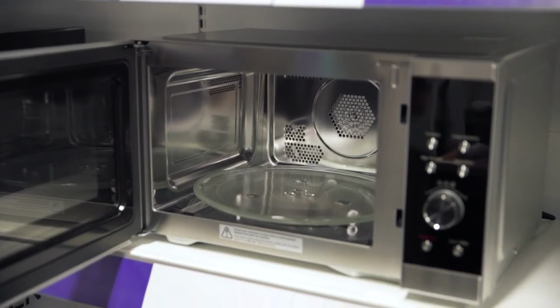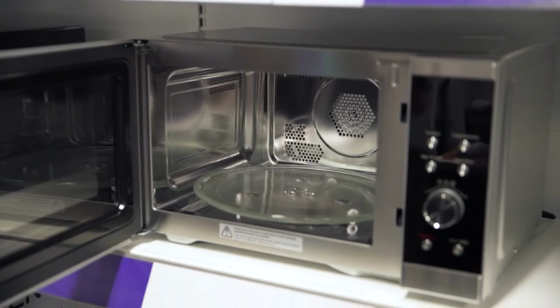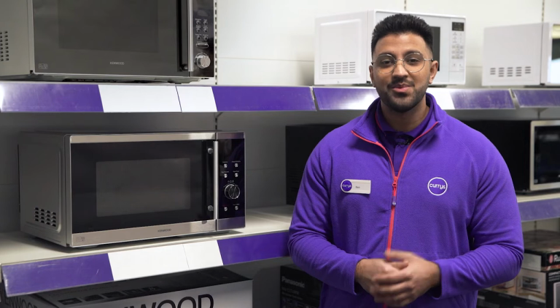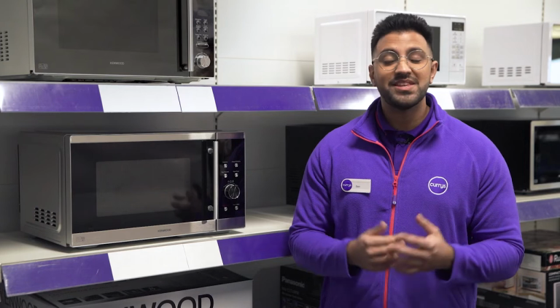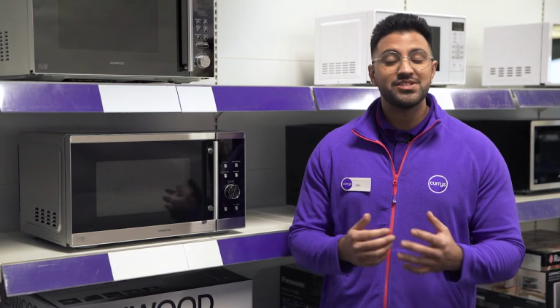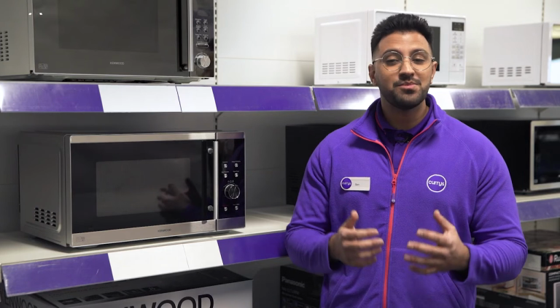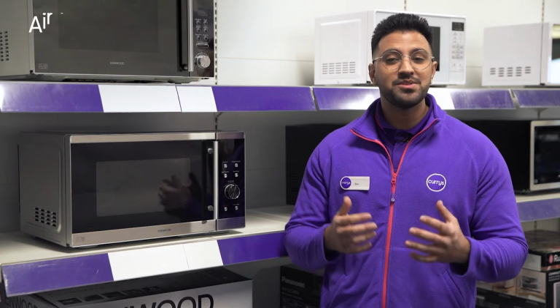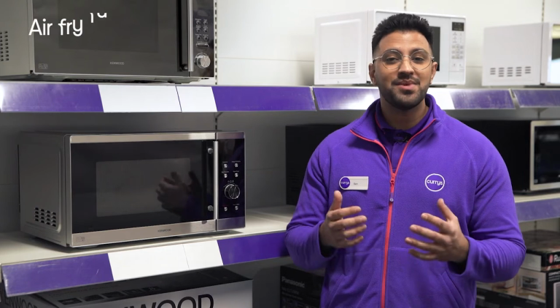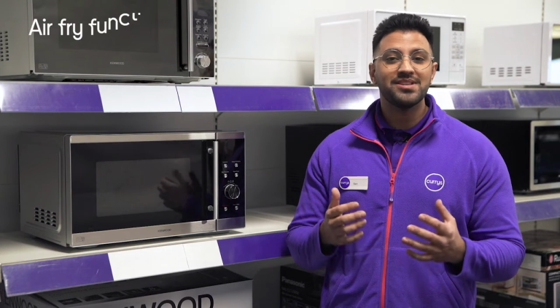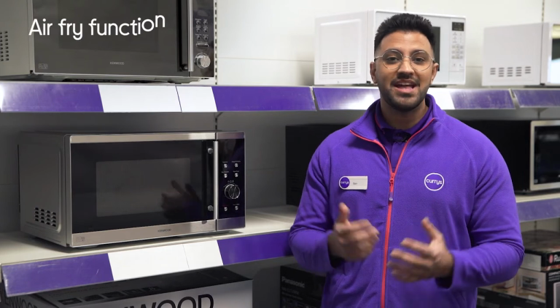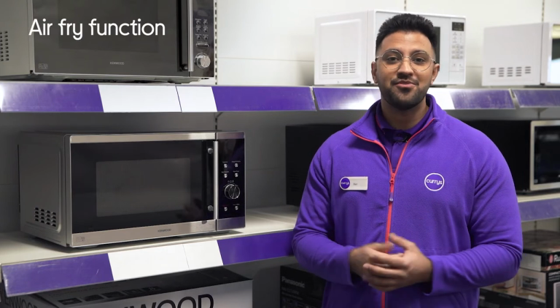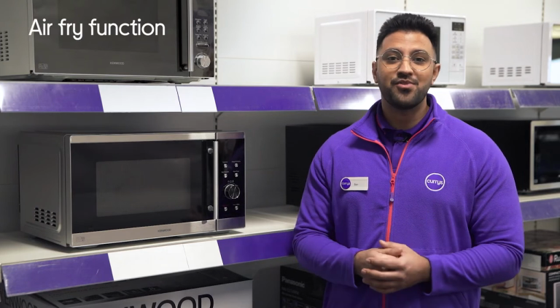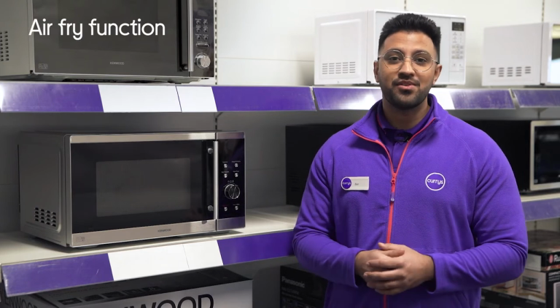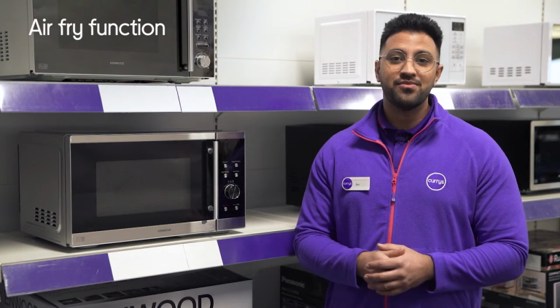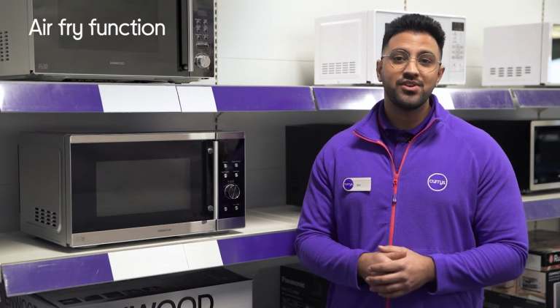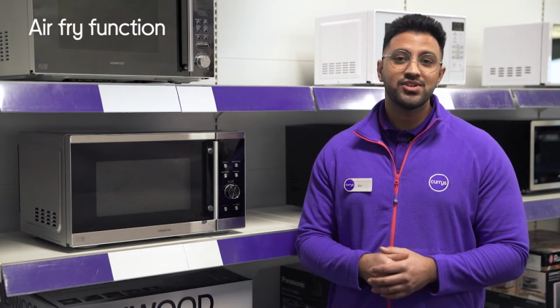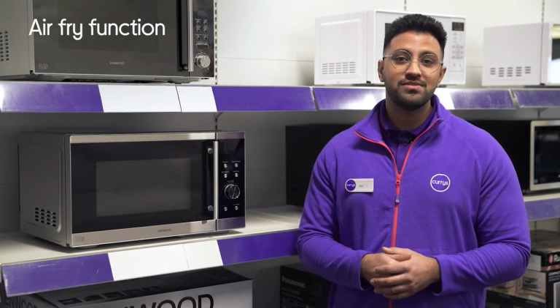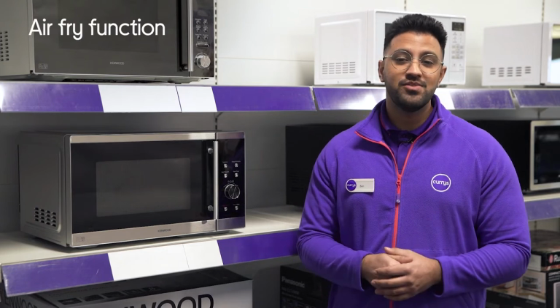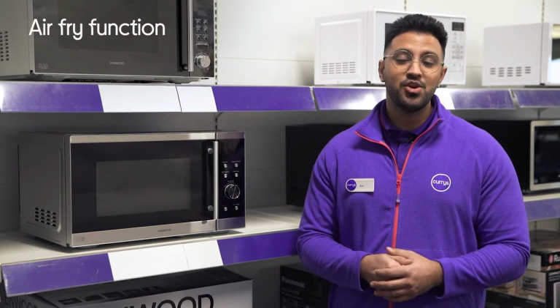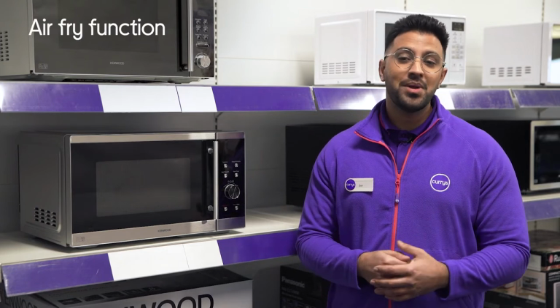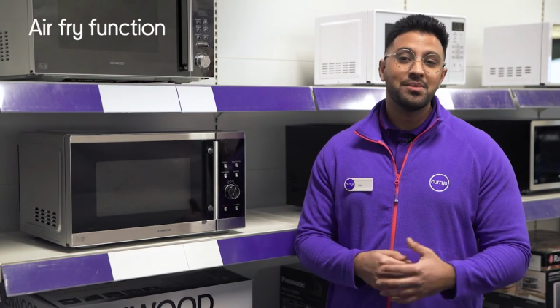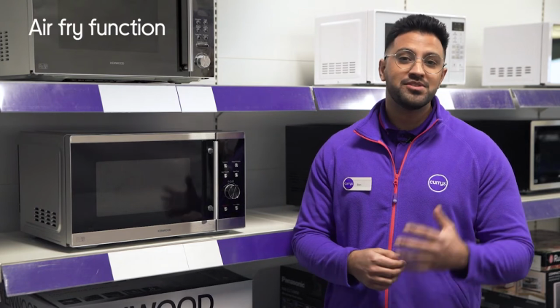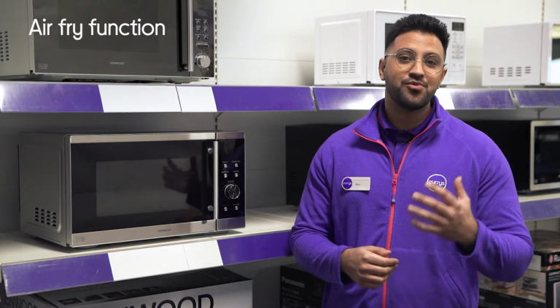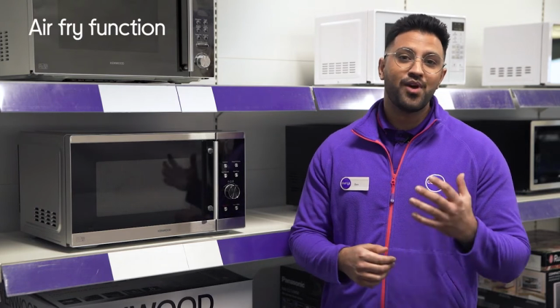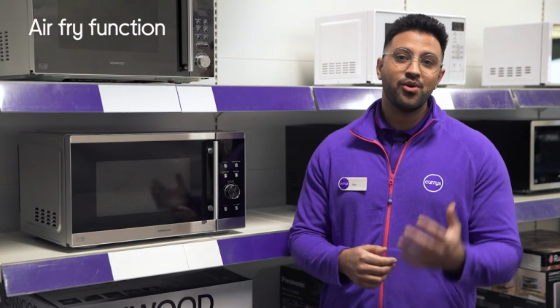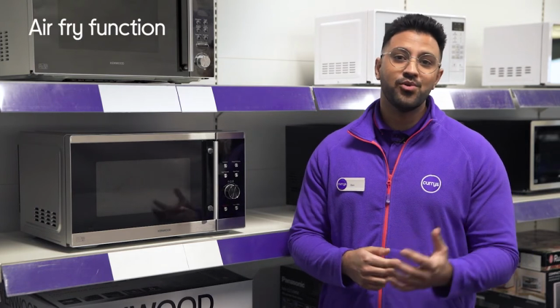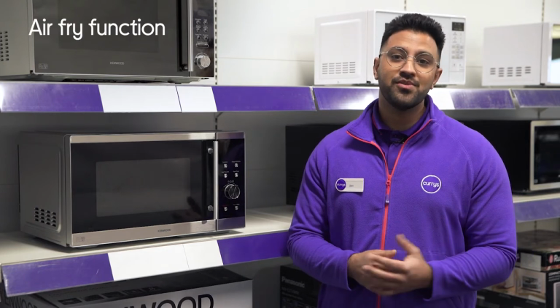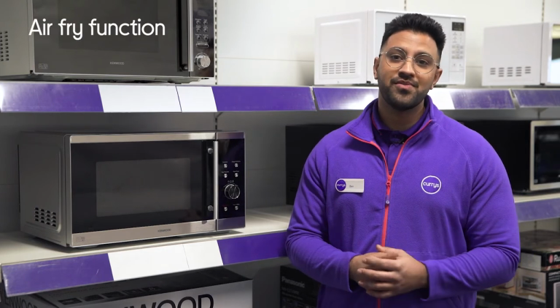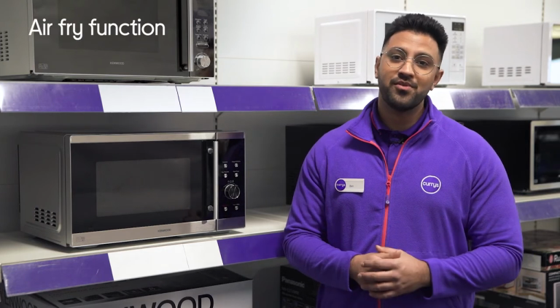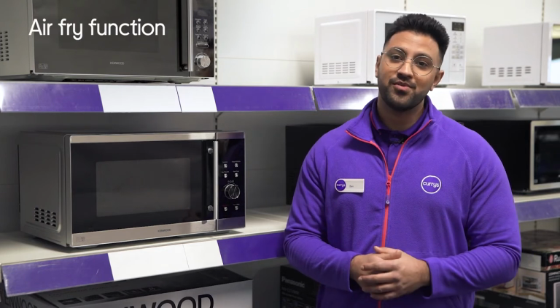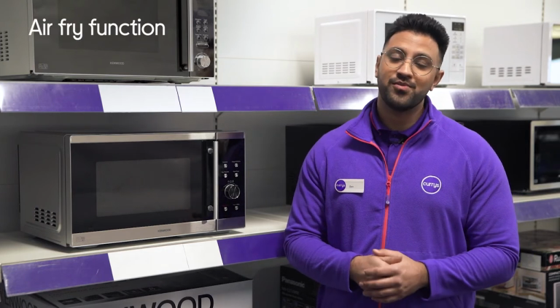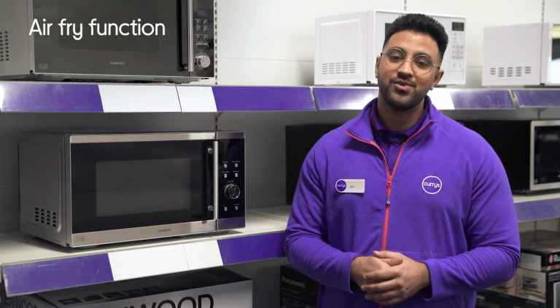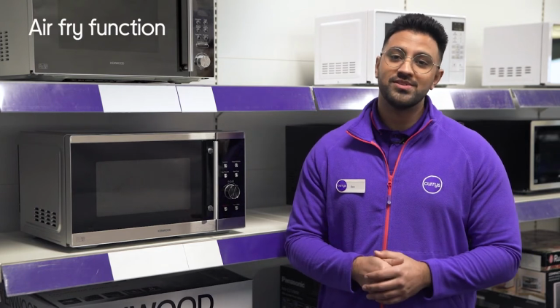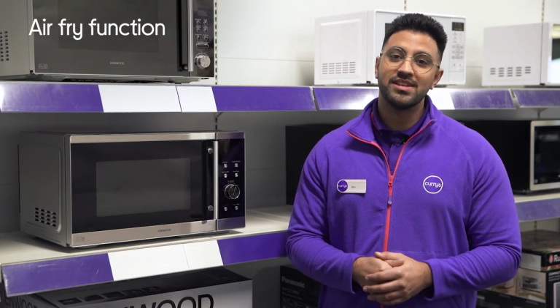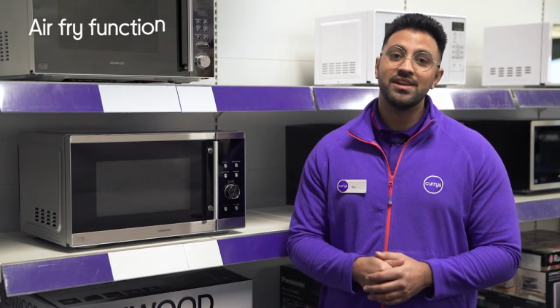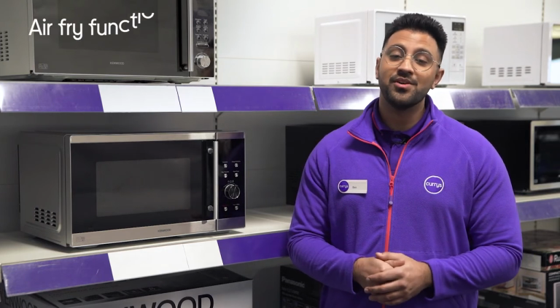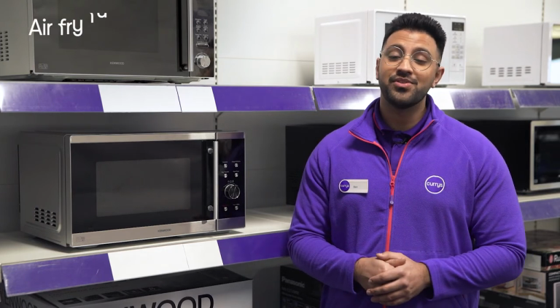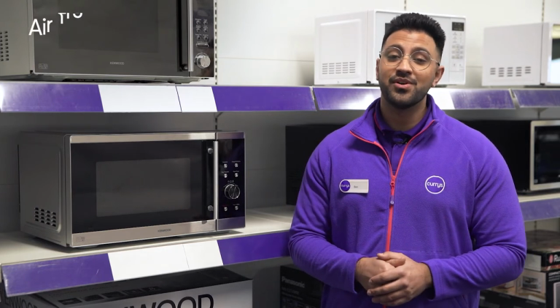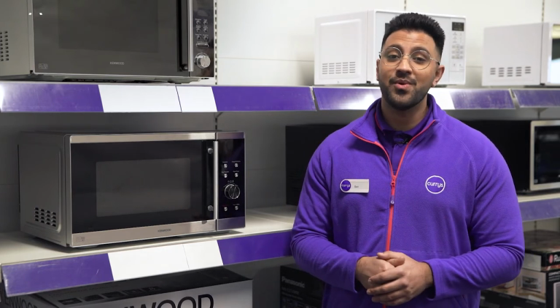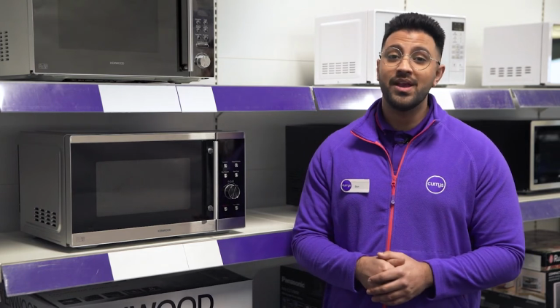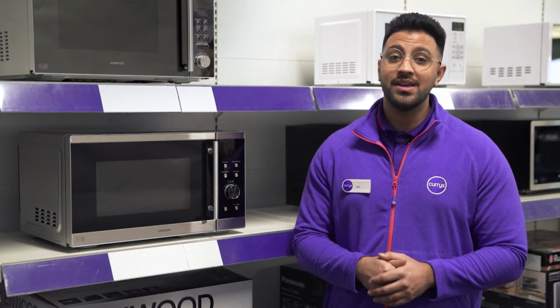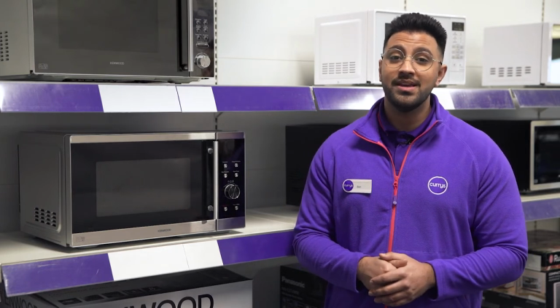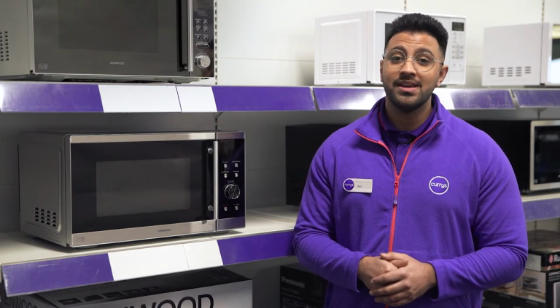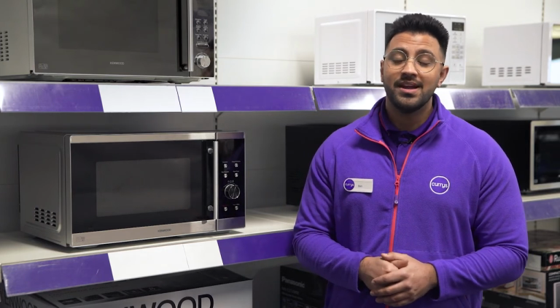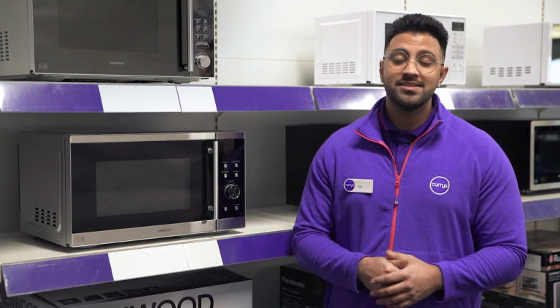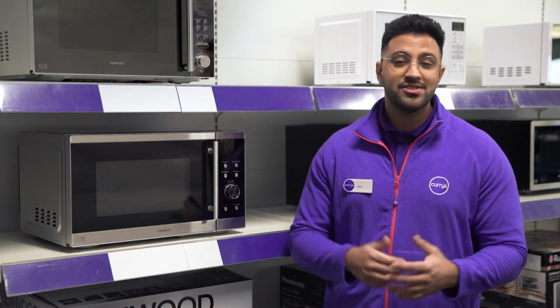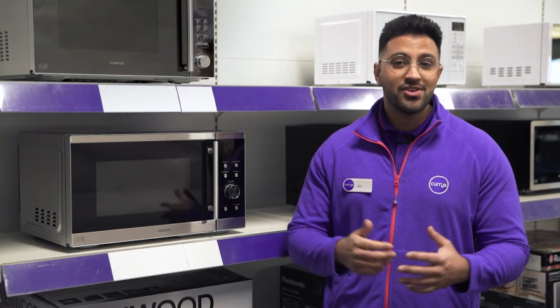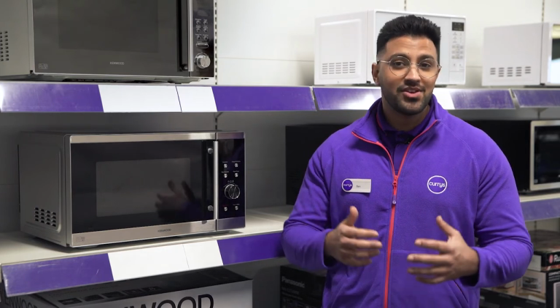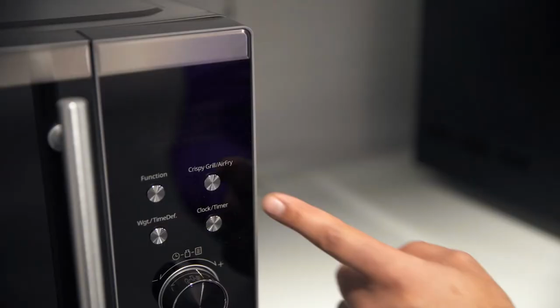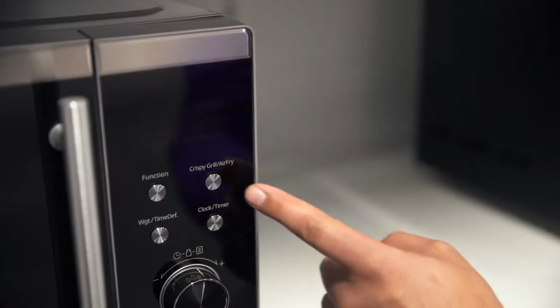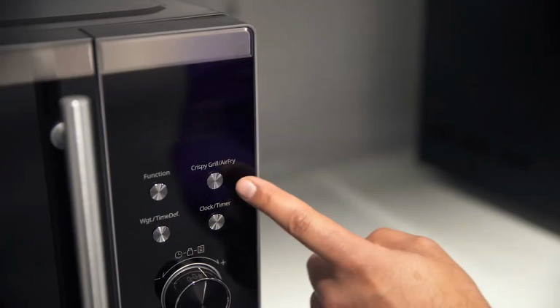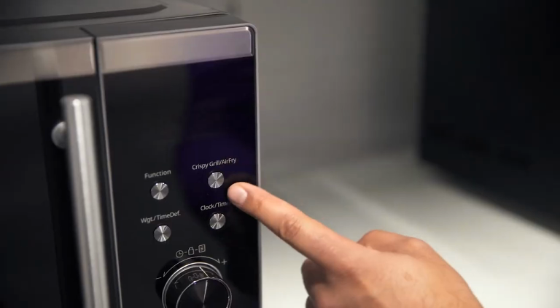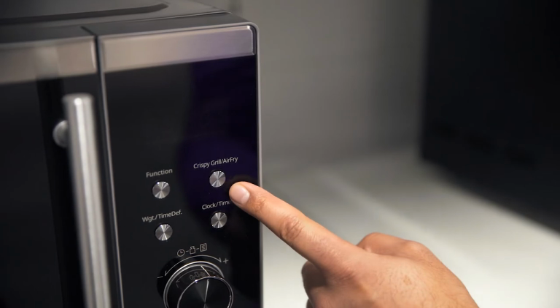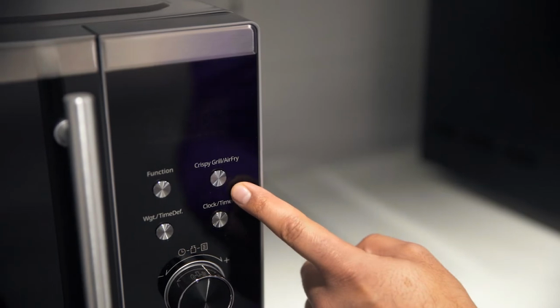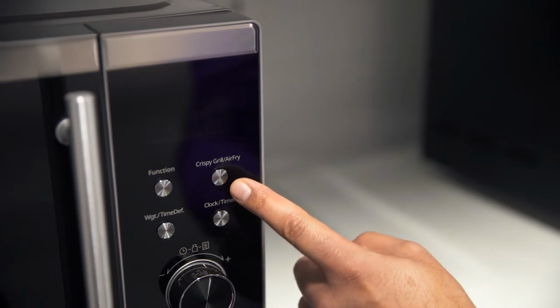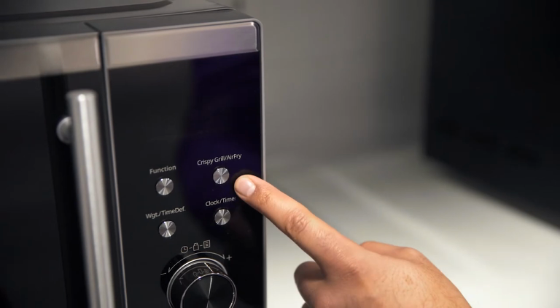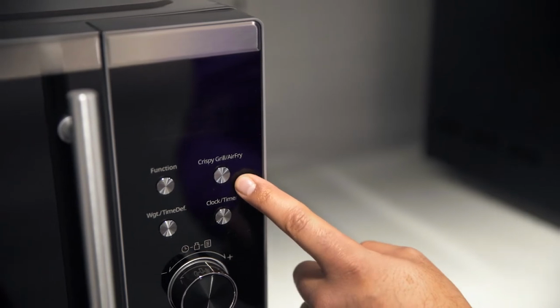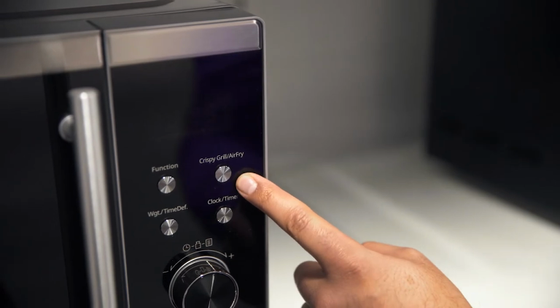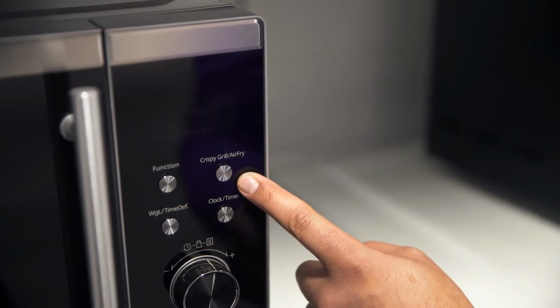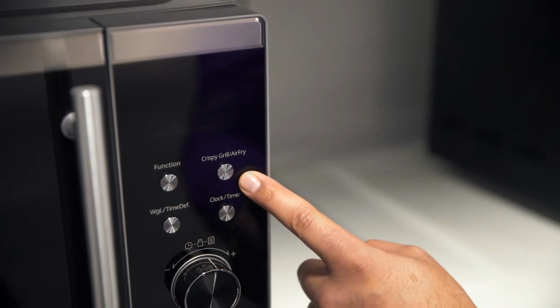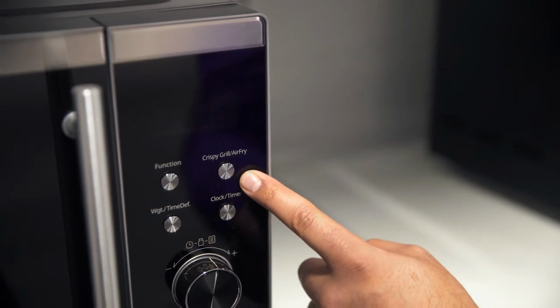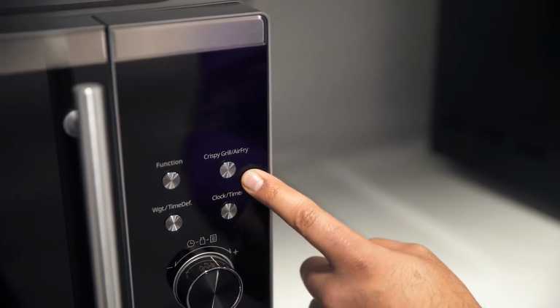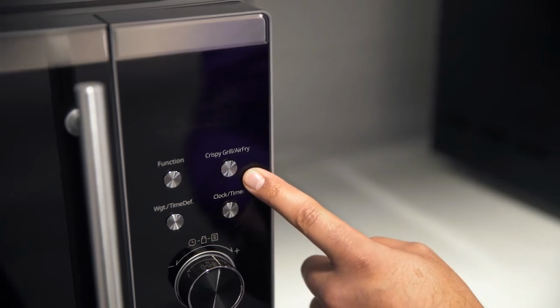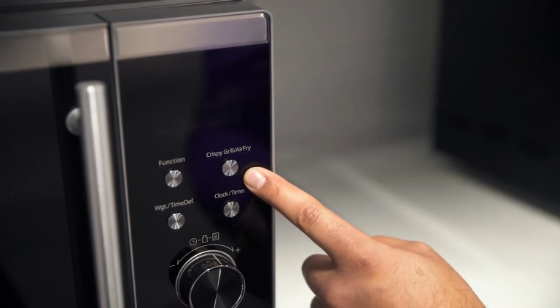With its optimised air frying function, you'll be able to fry all your favourite foods in a healthier way, as it circulates hot air instead of cooking with oil.